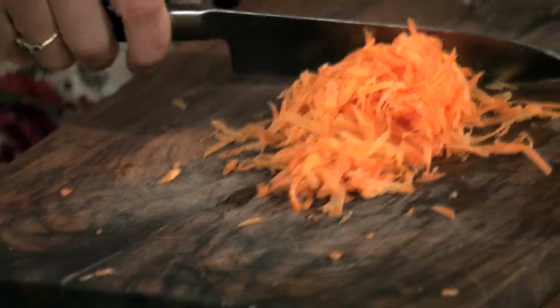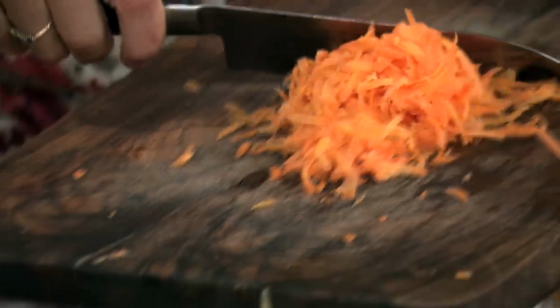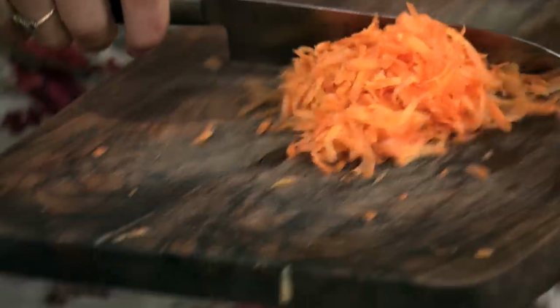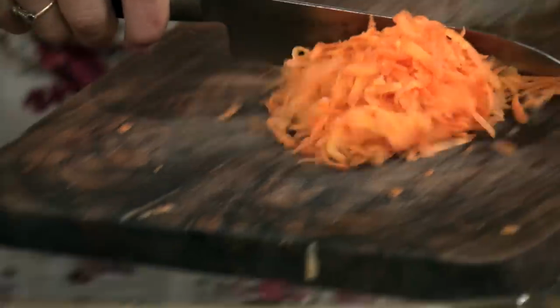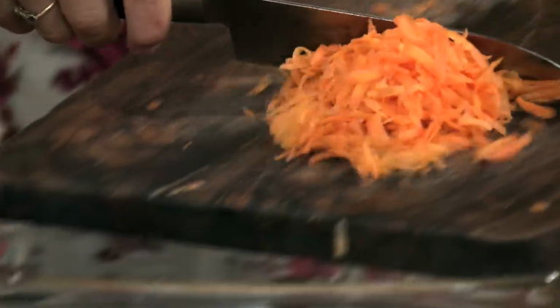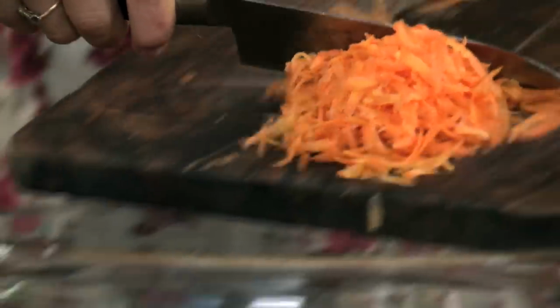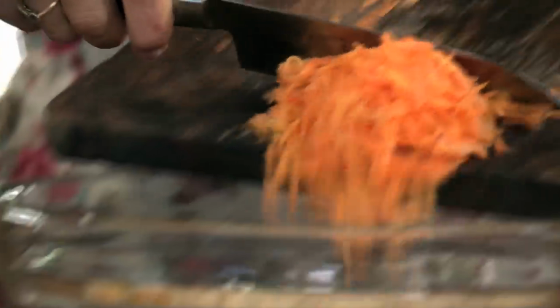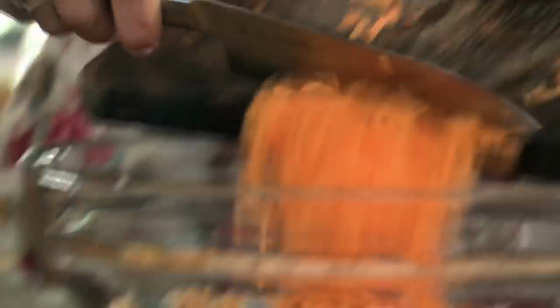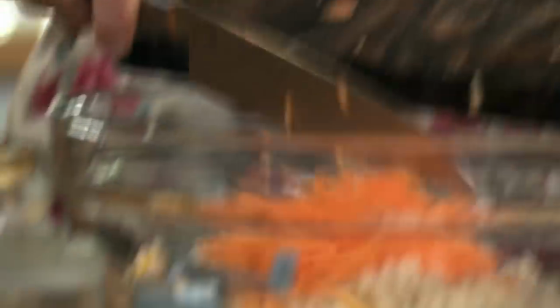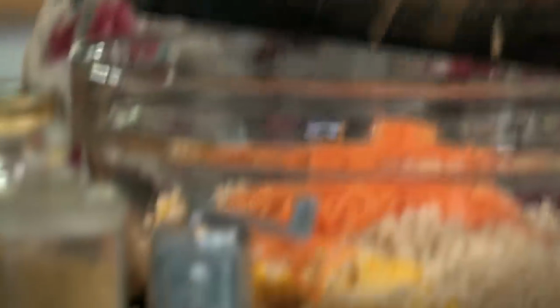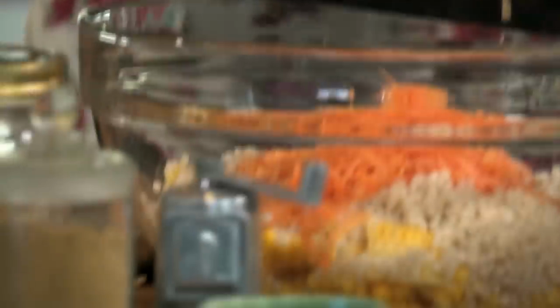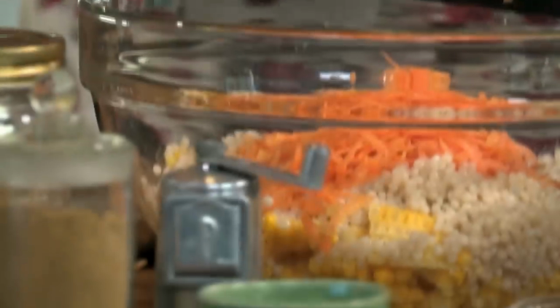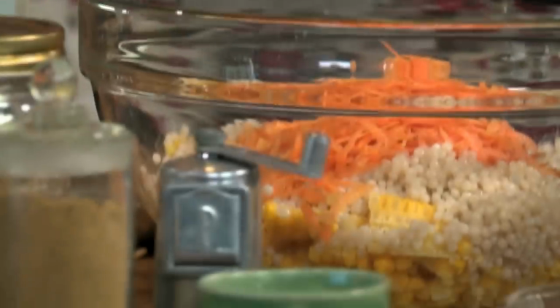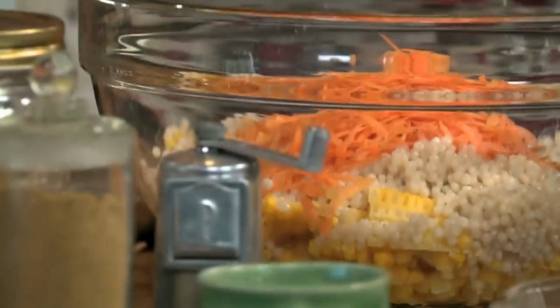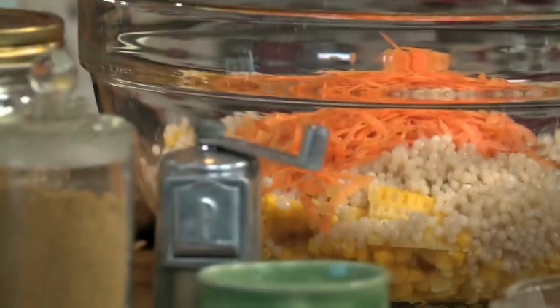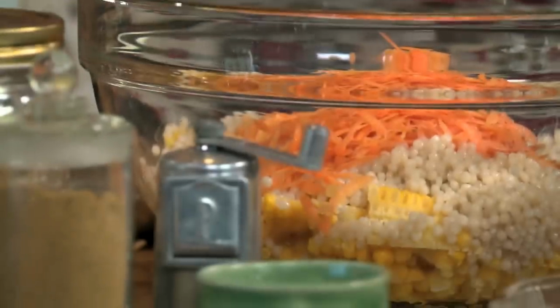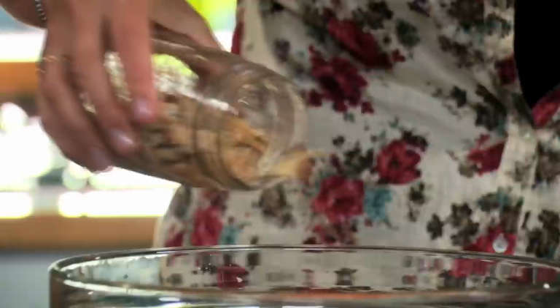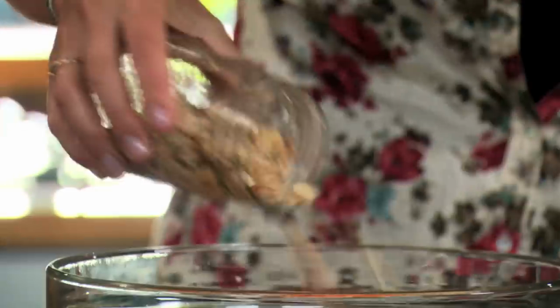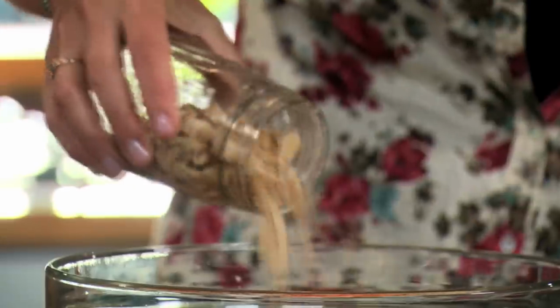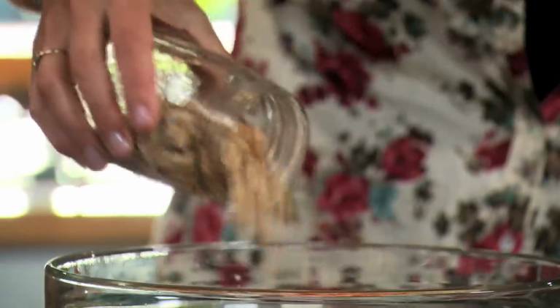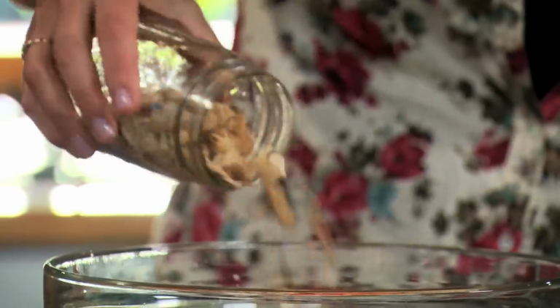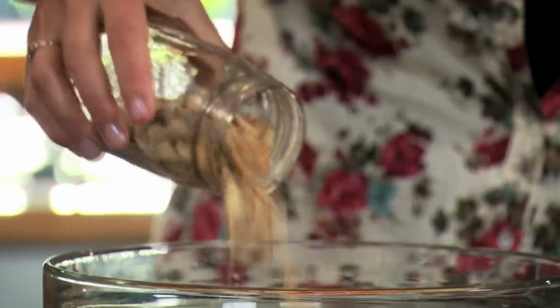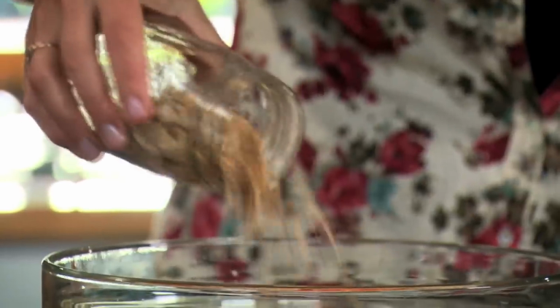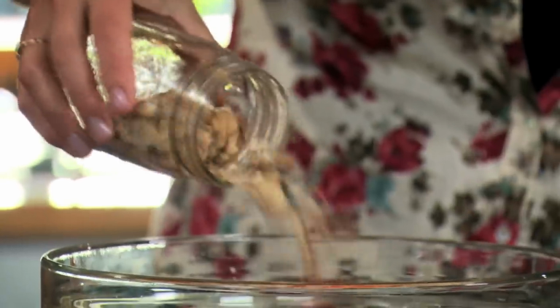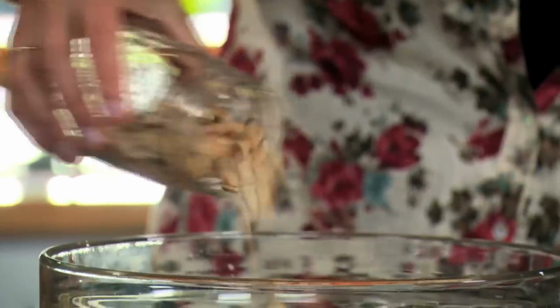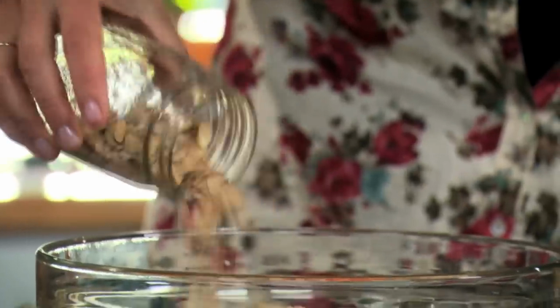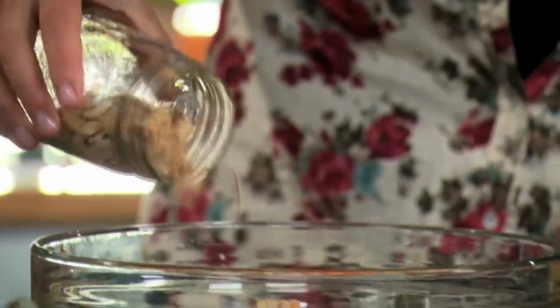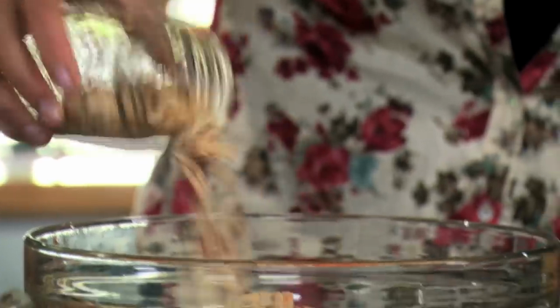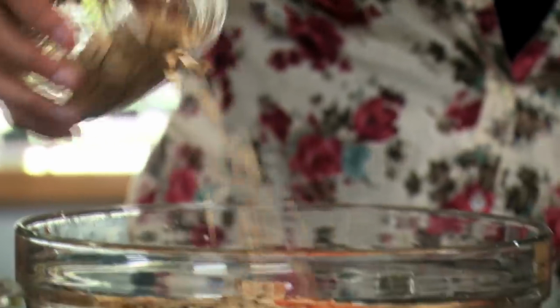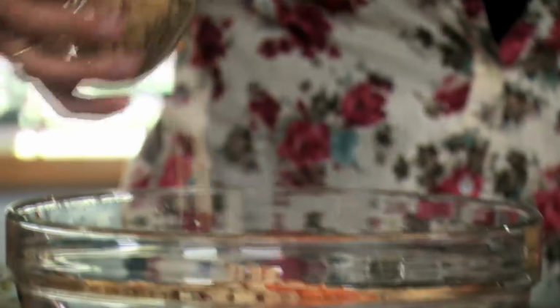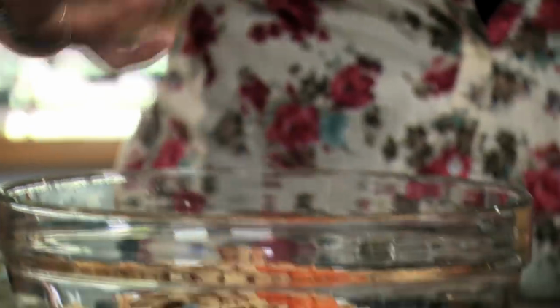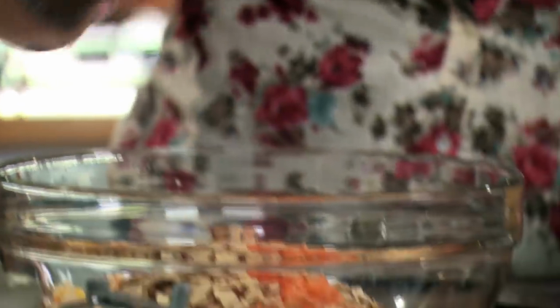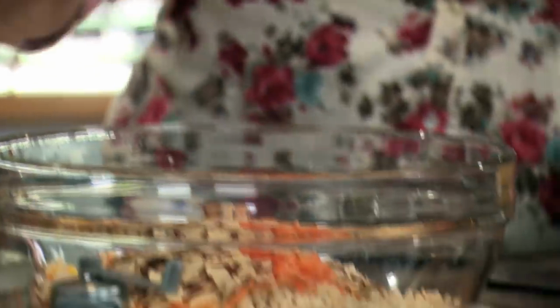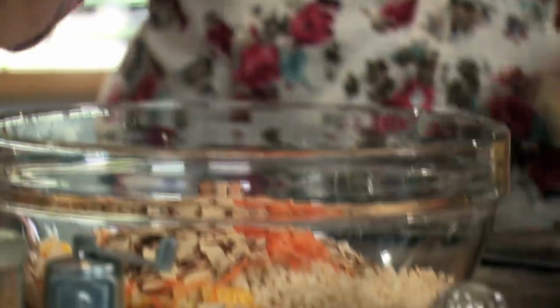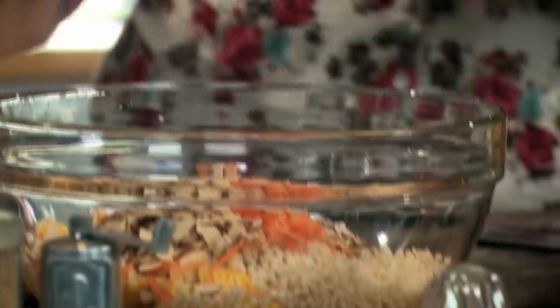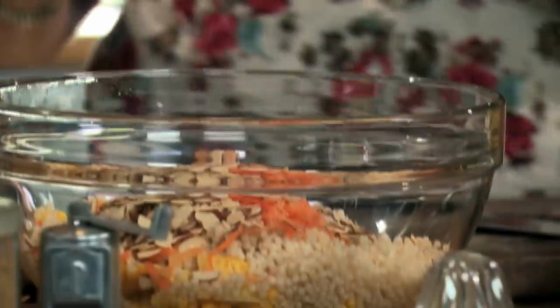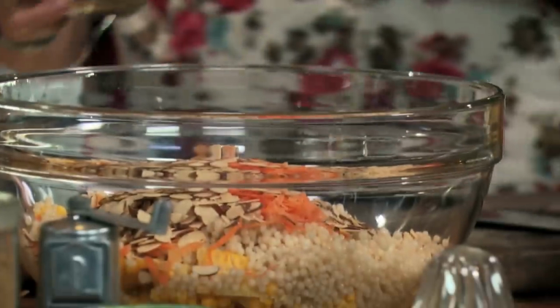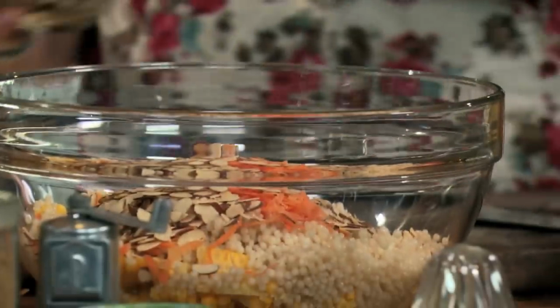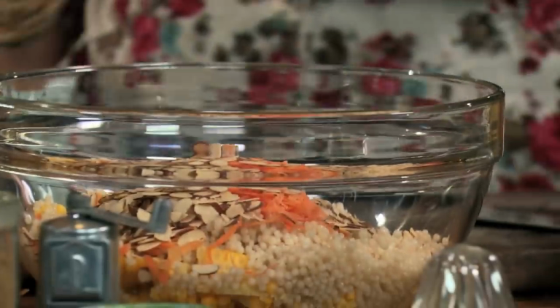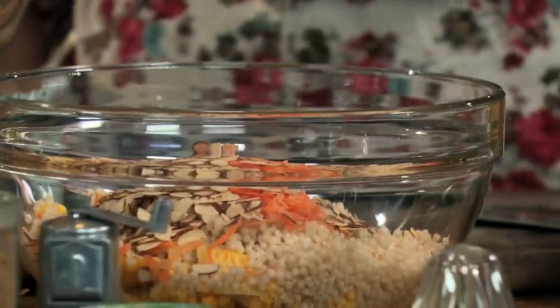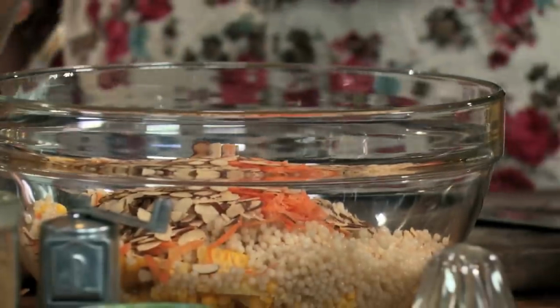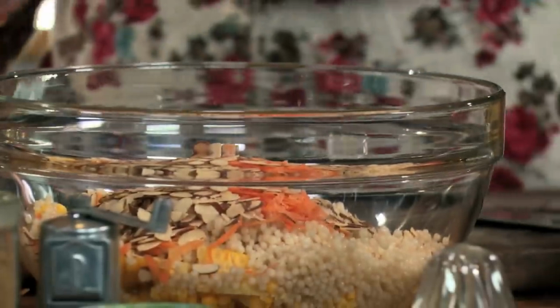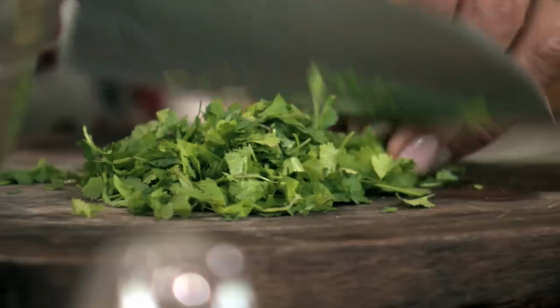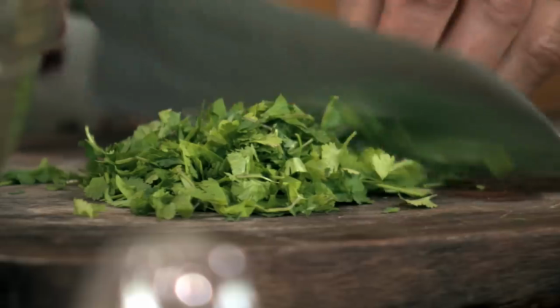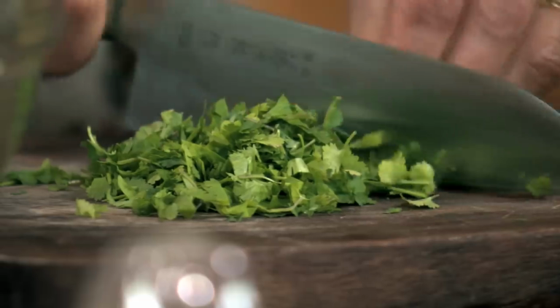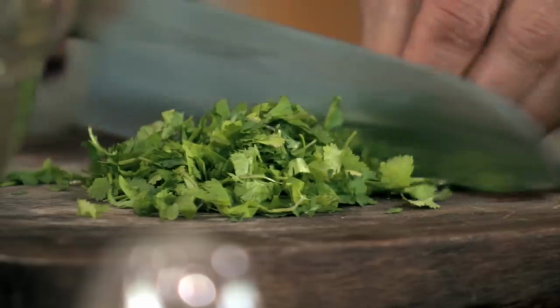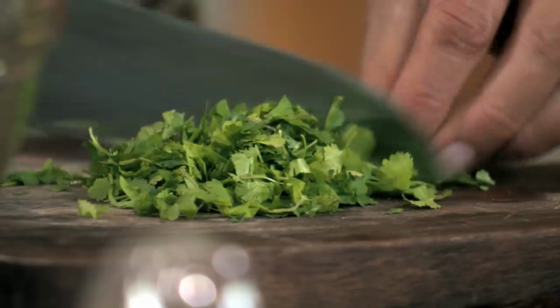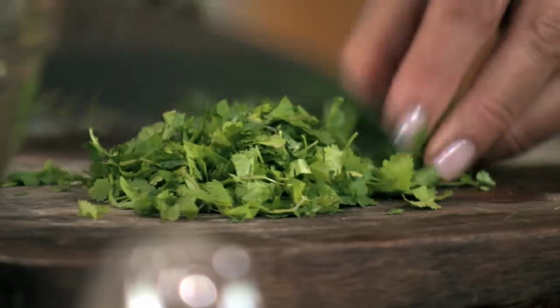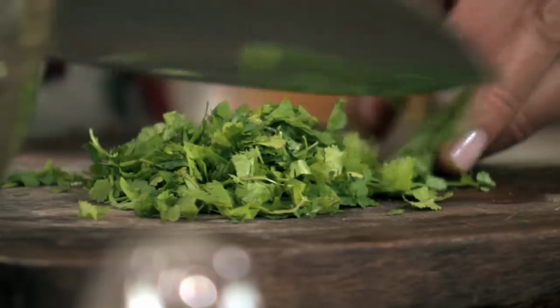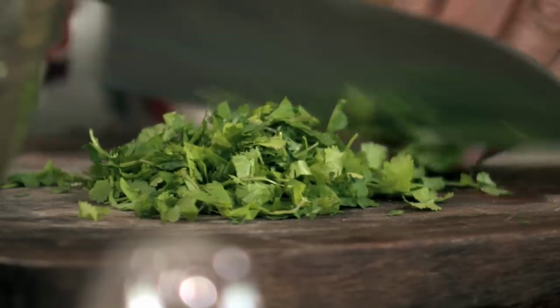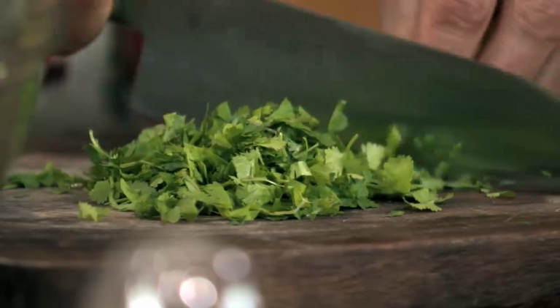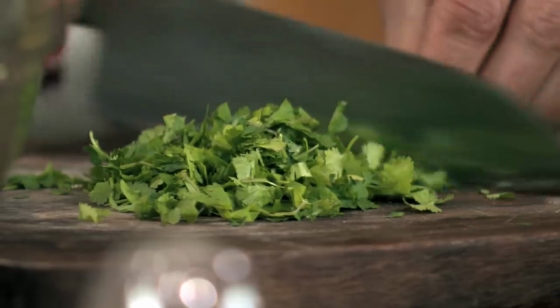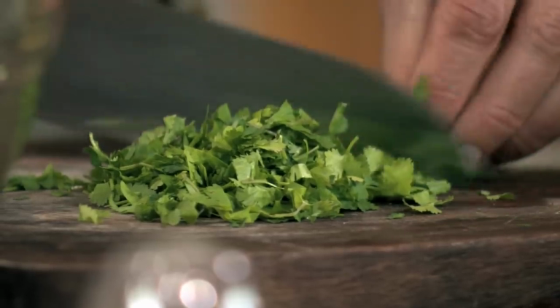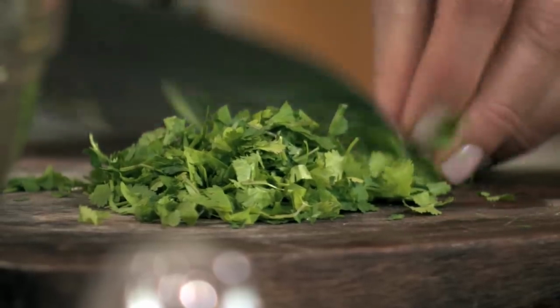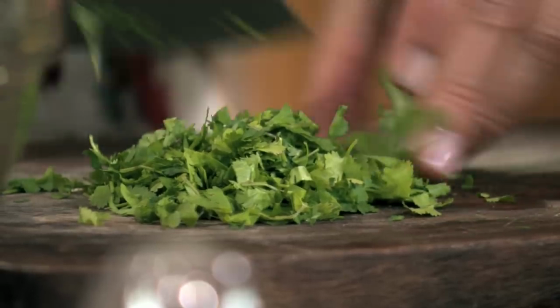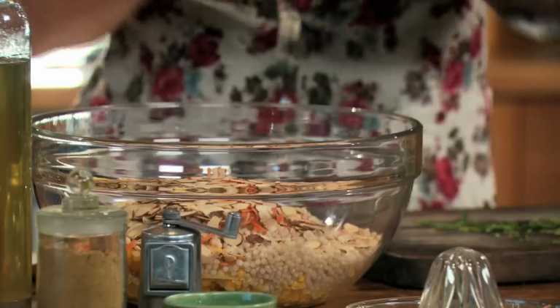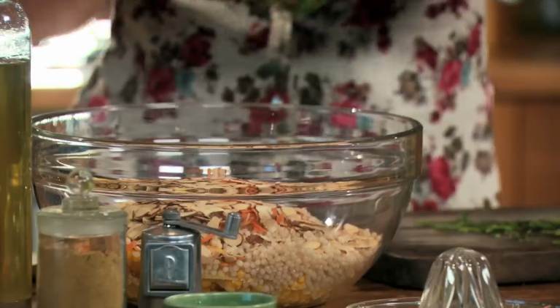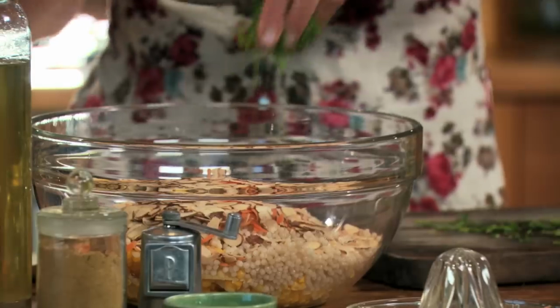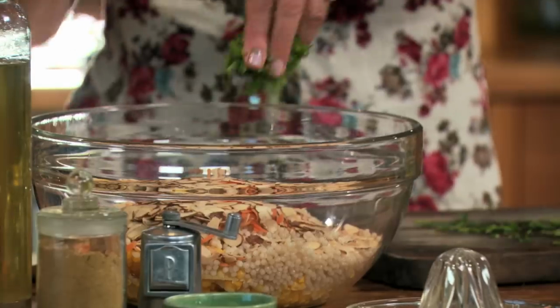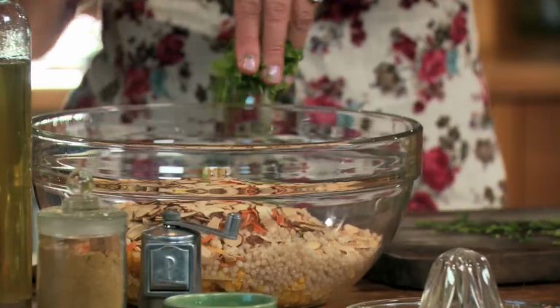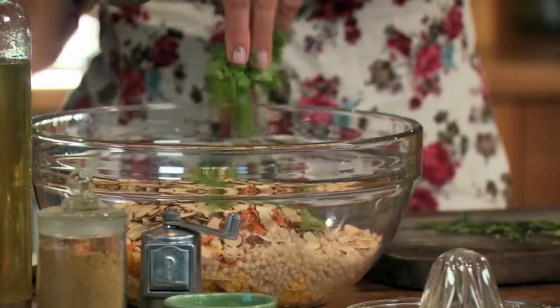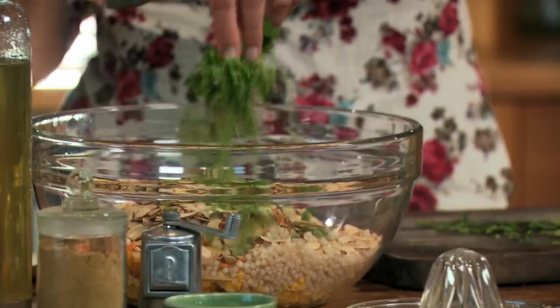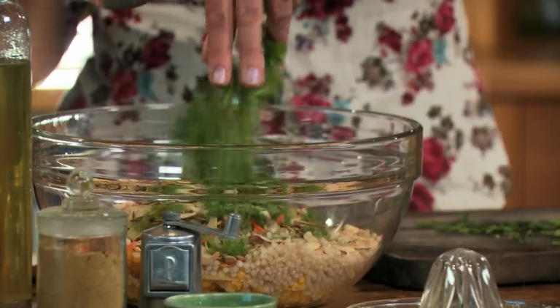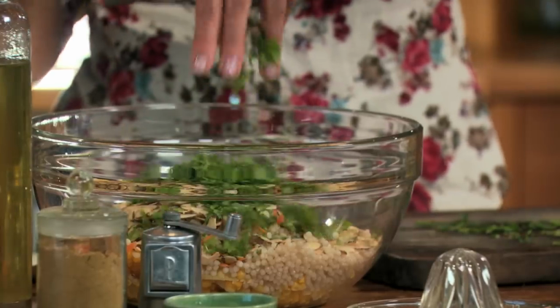Add a grated carrot, half a cup of toasted flaked almonds, and a good handful of coriander, finely chopped.